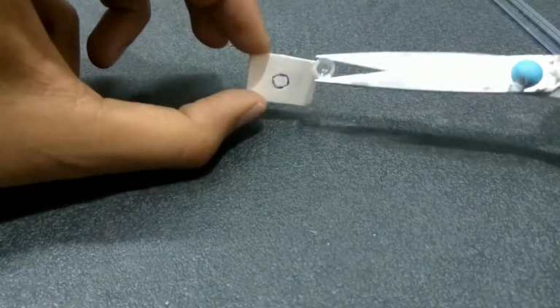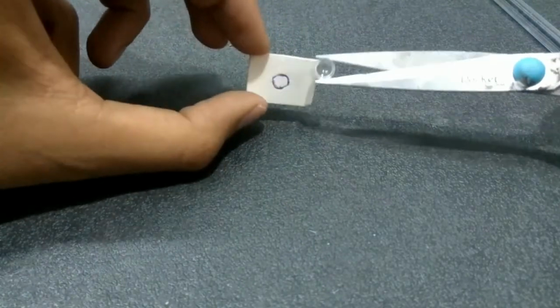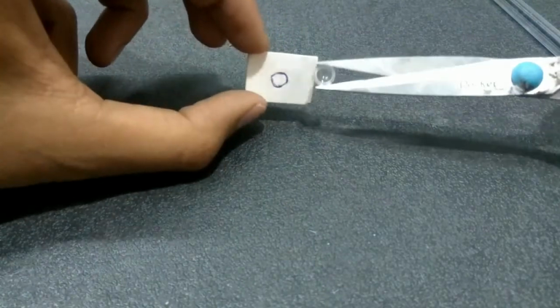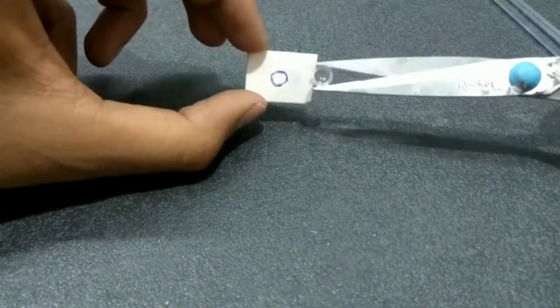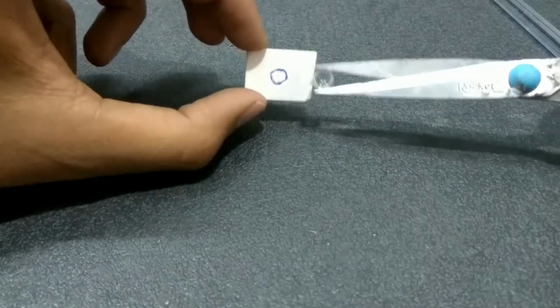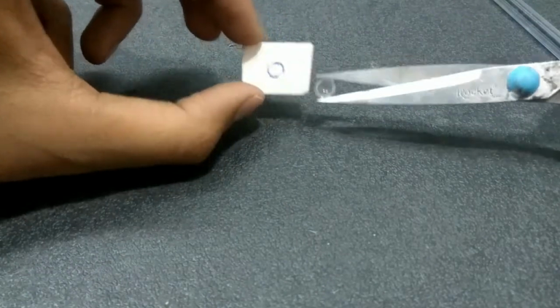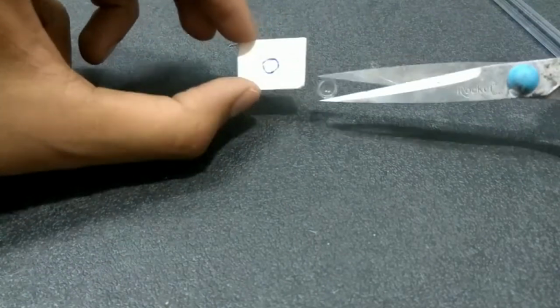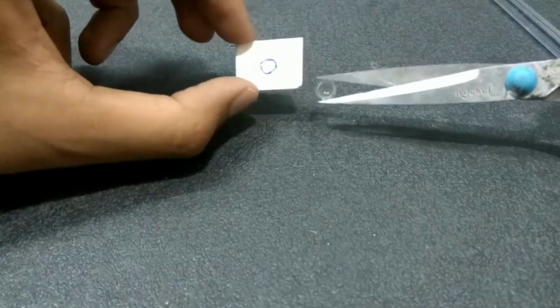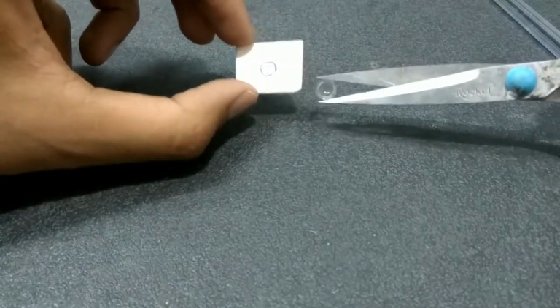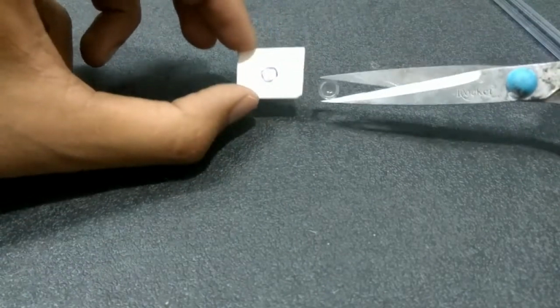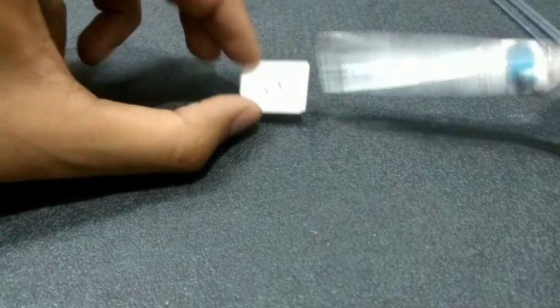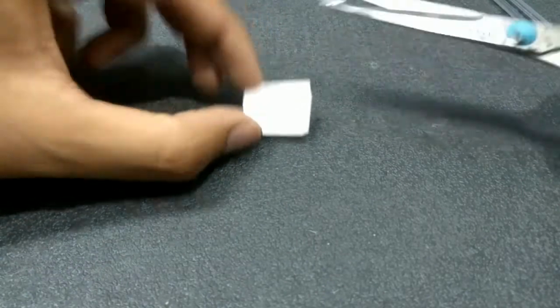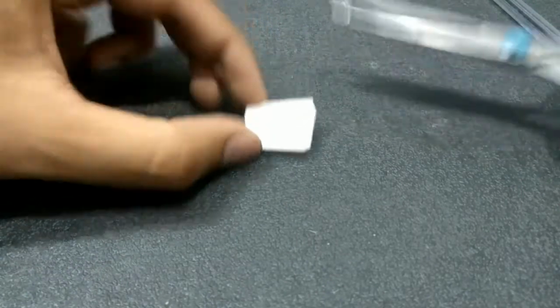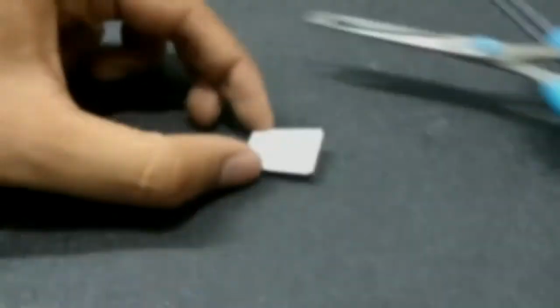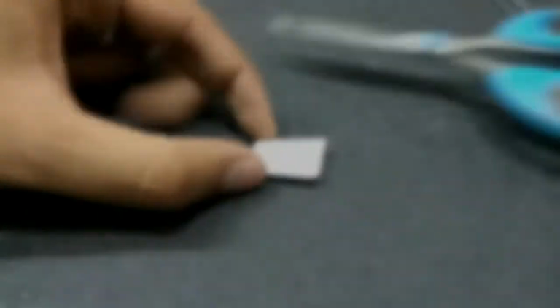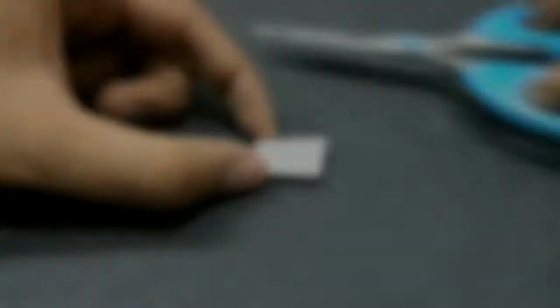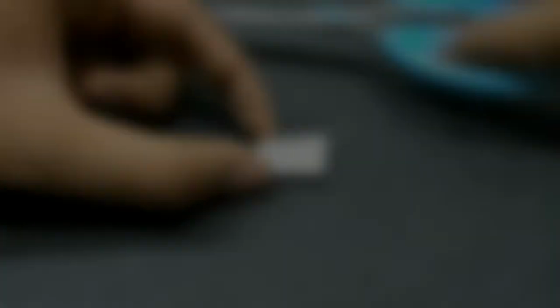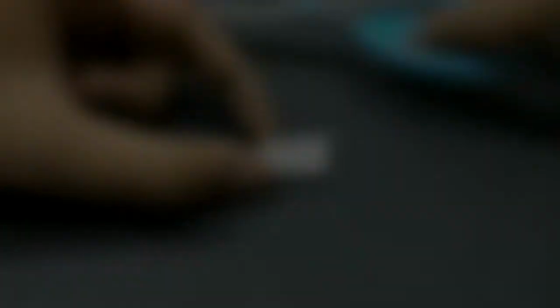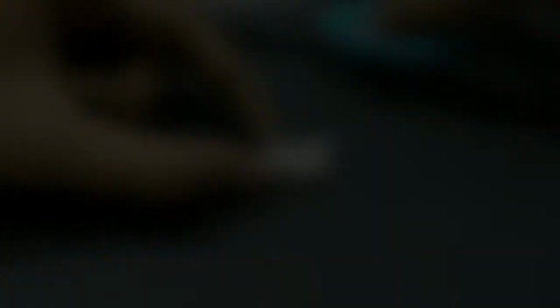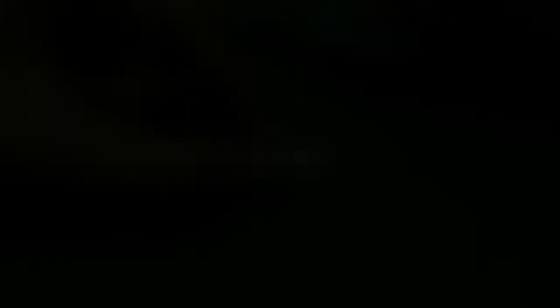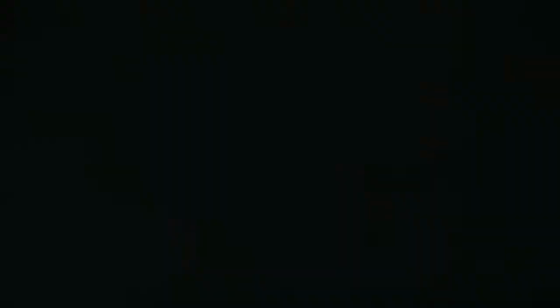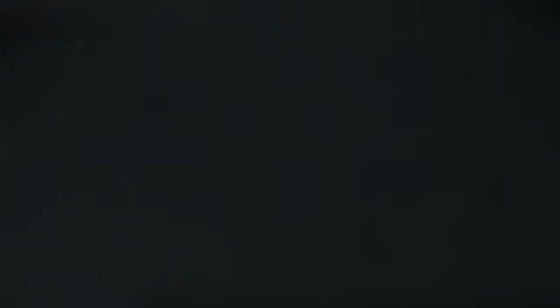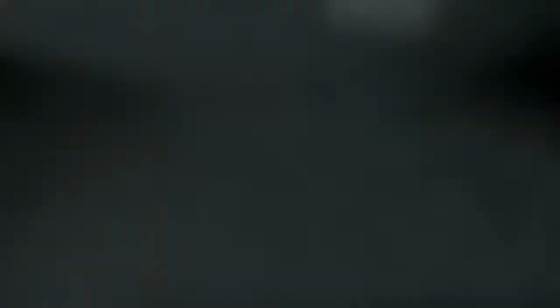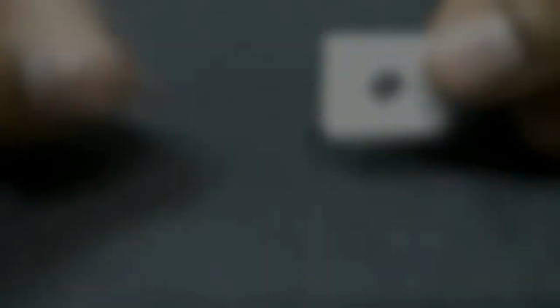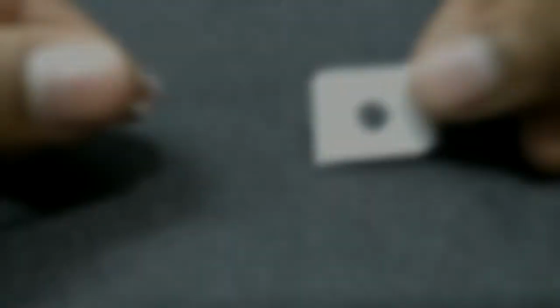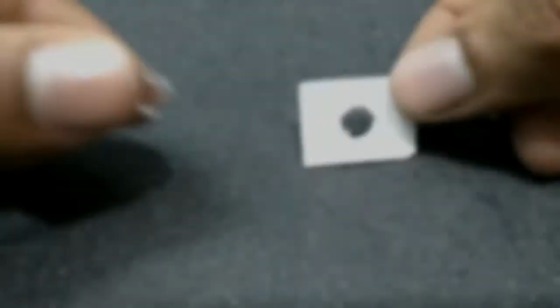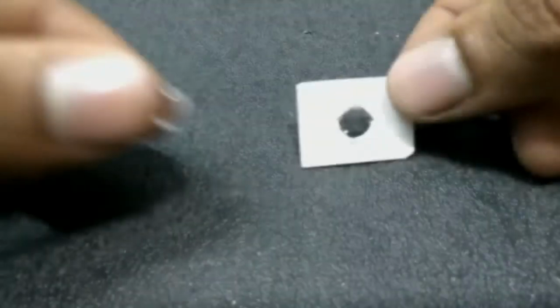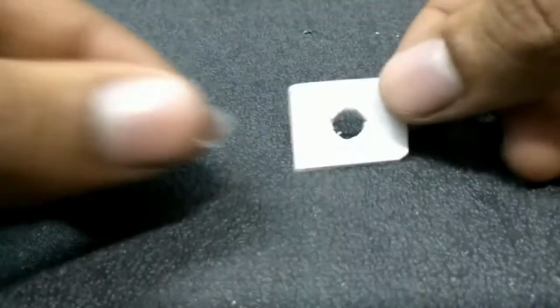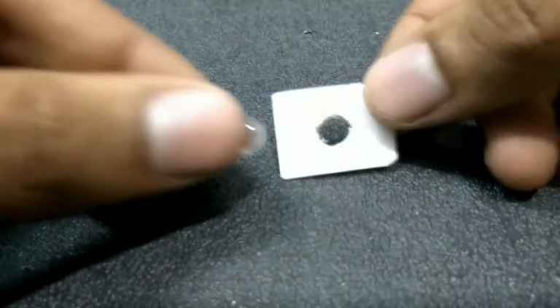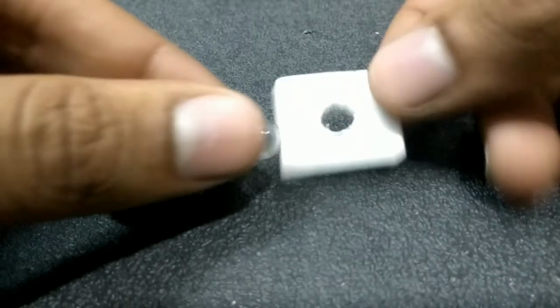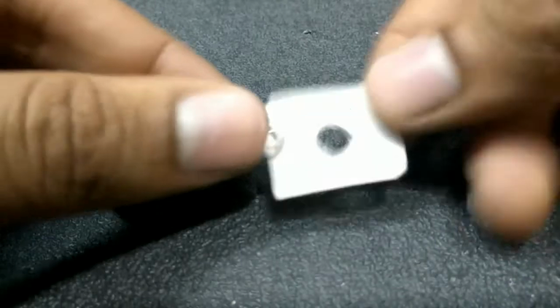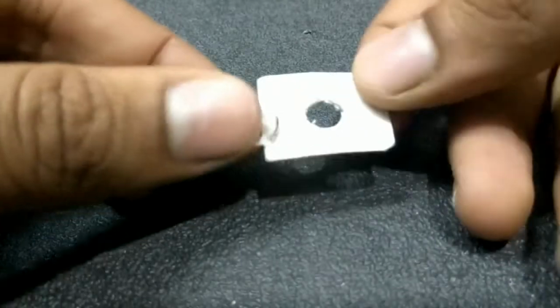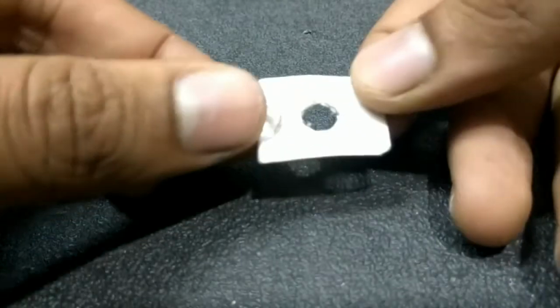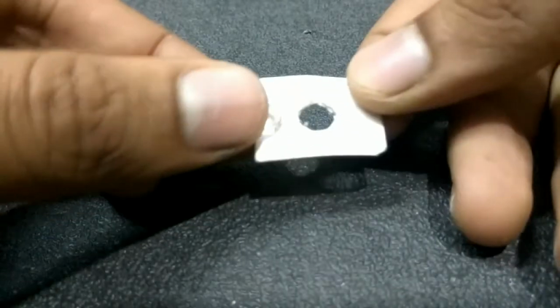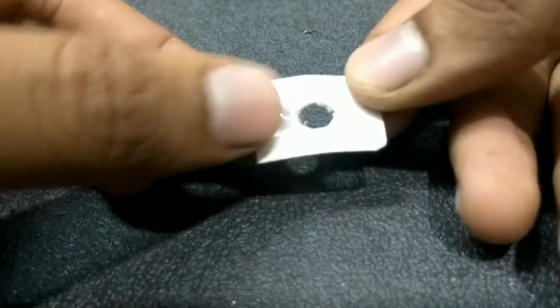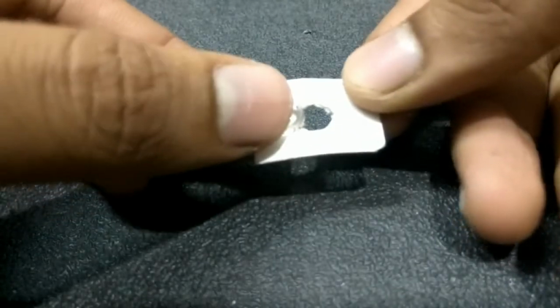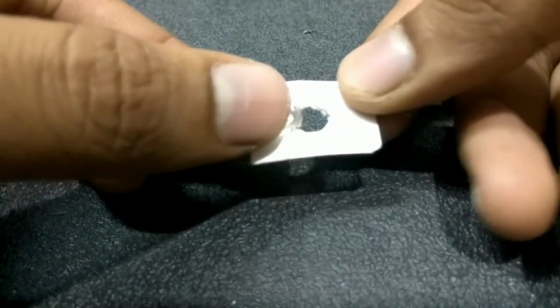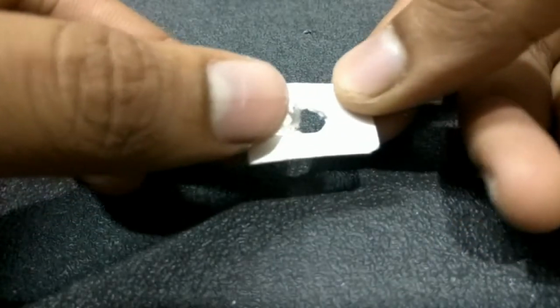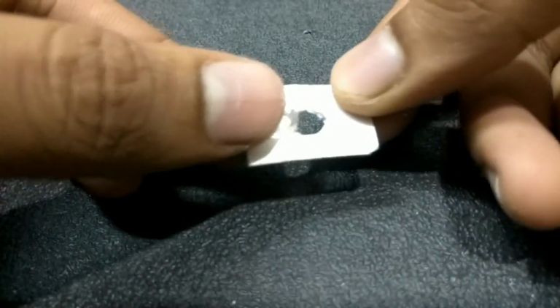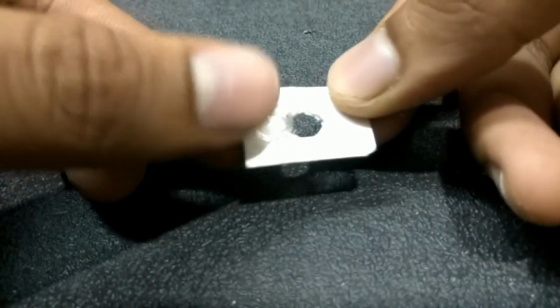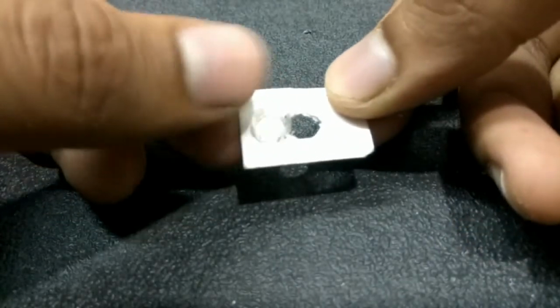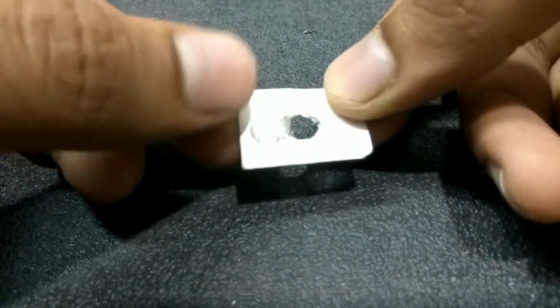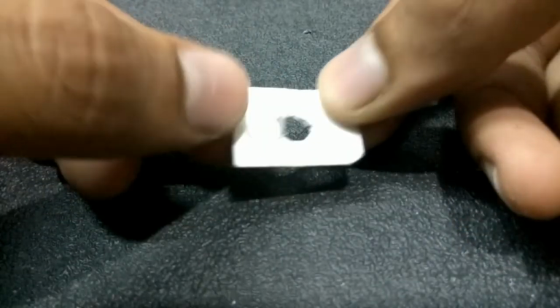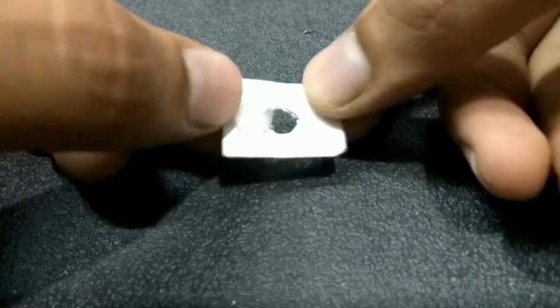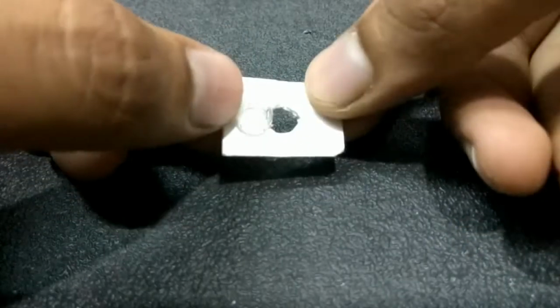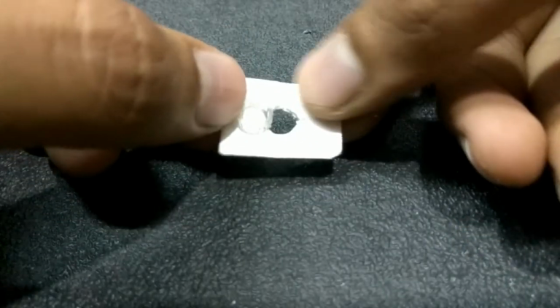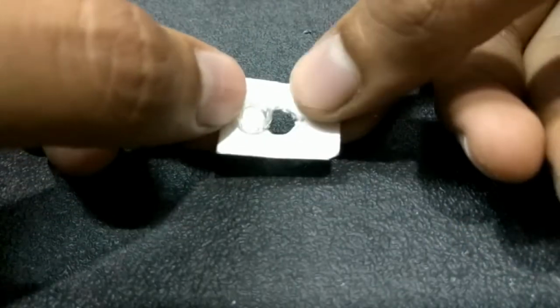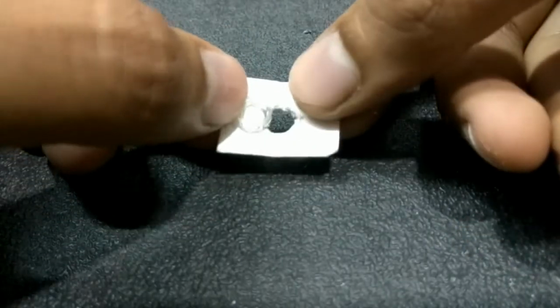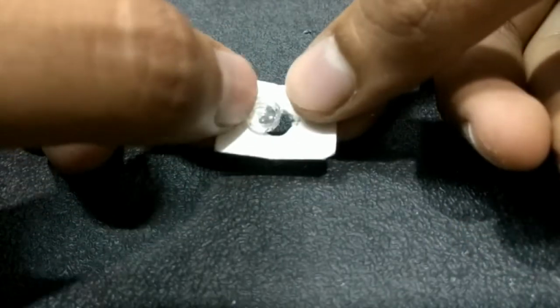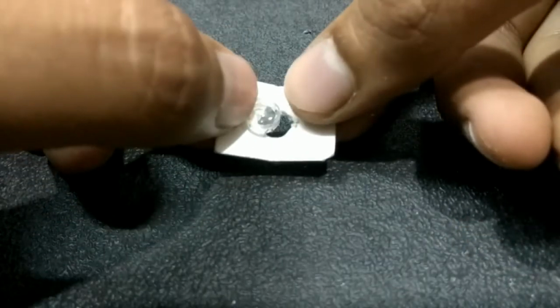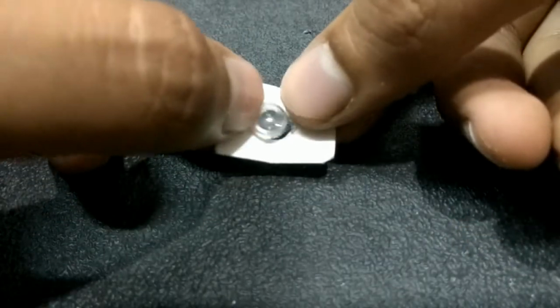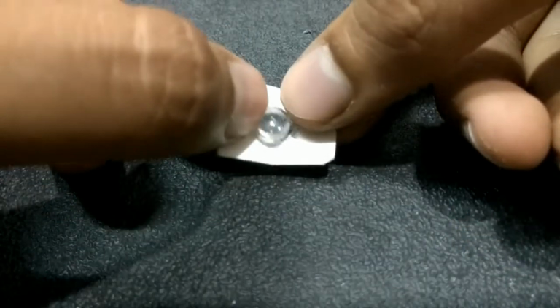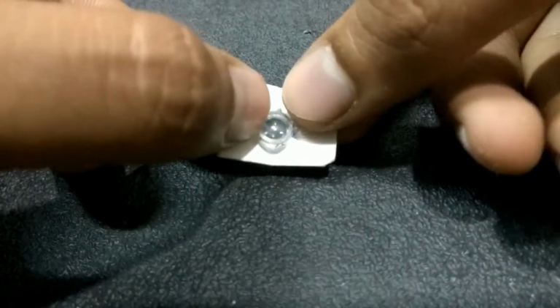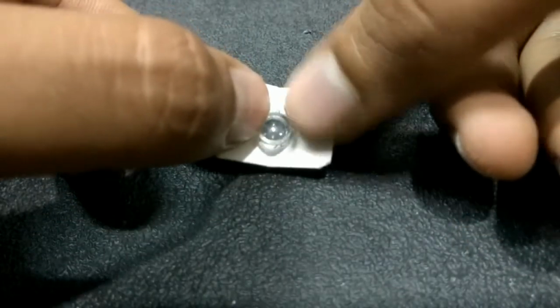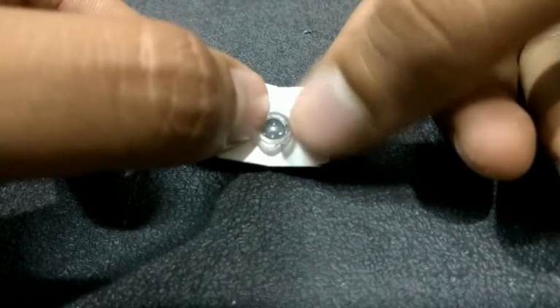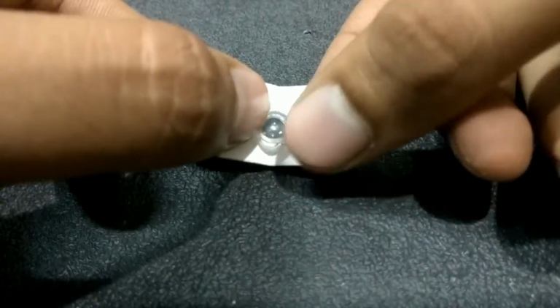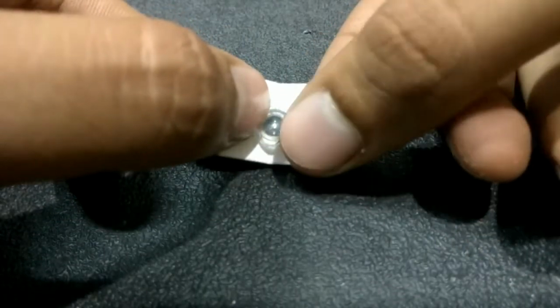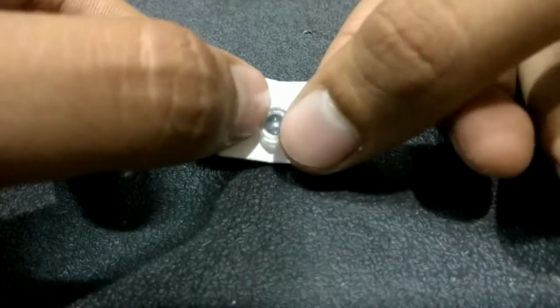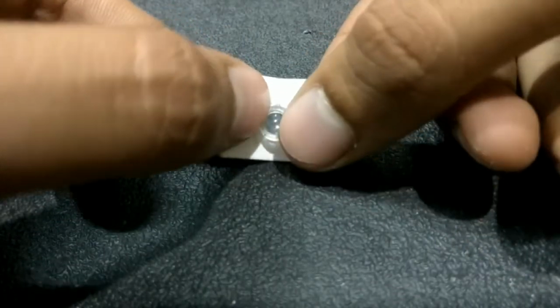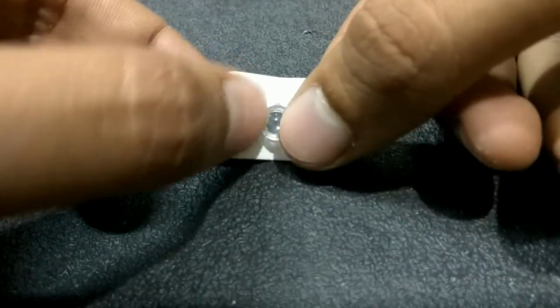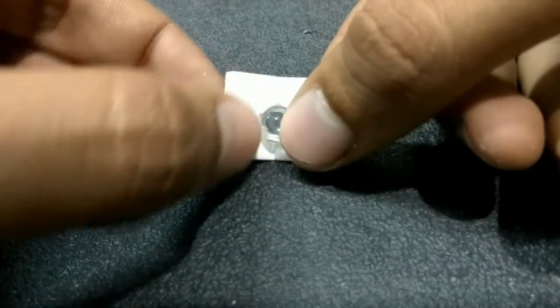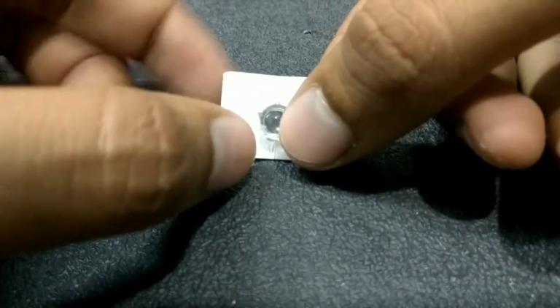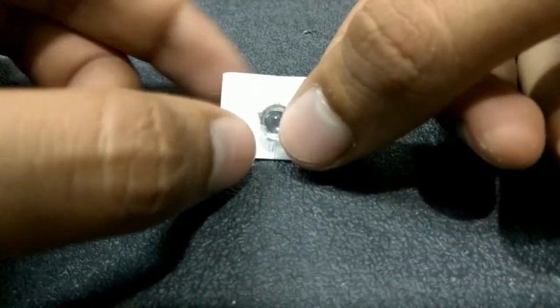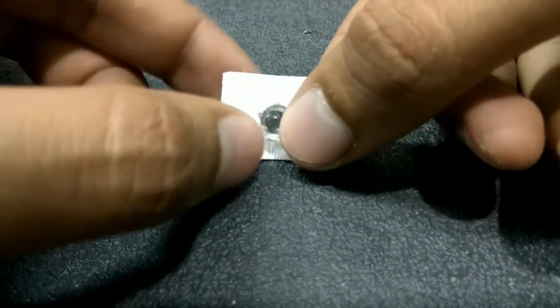Now cut a hole on the card exactly the size of the lens so that it can easily fit in.